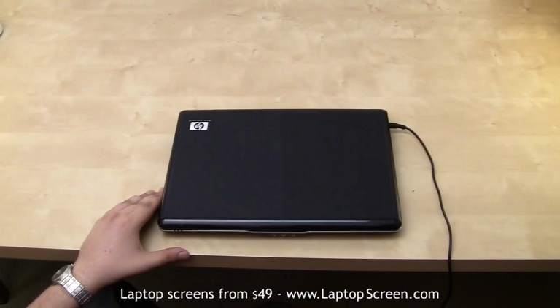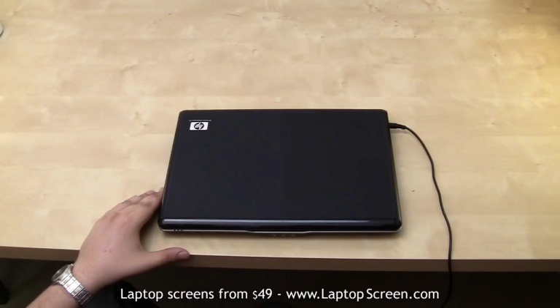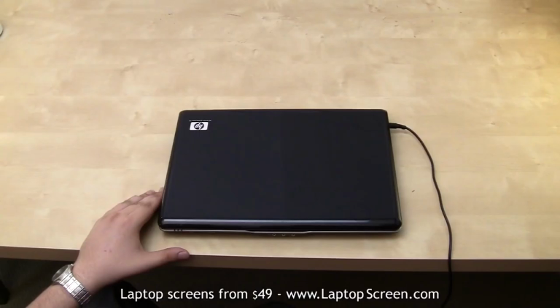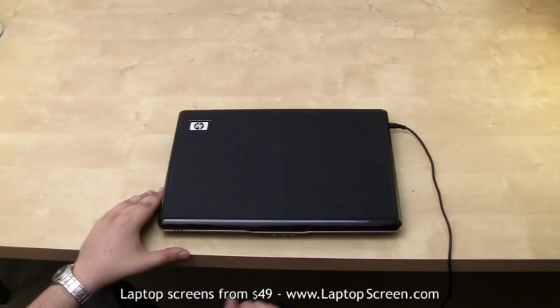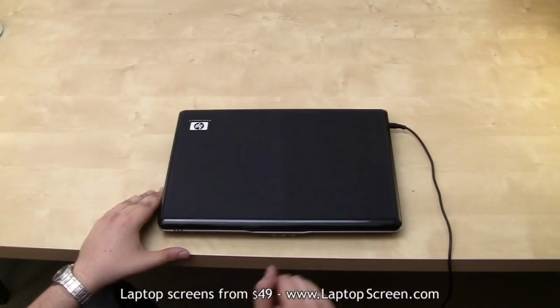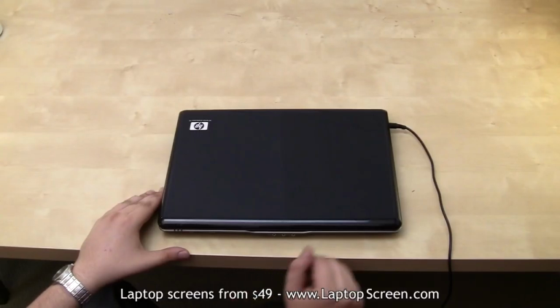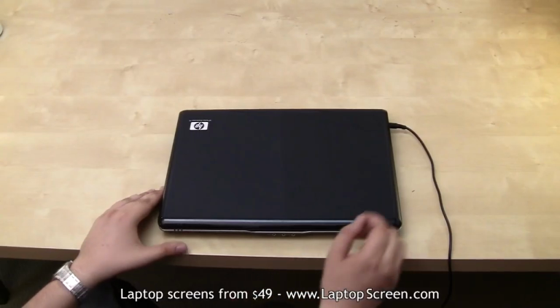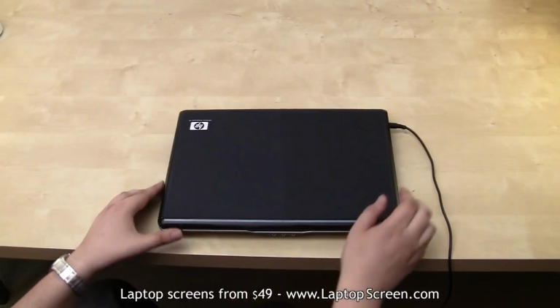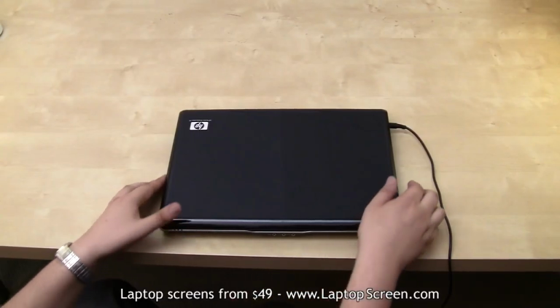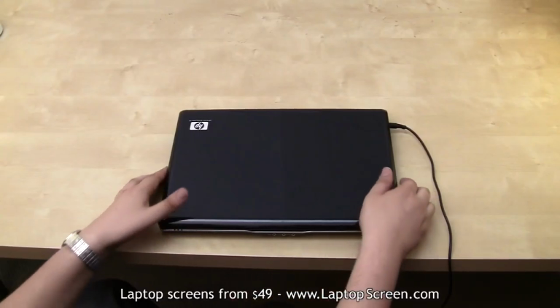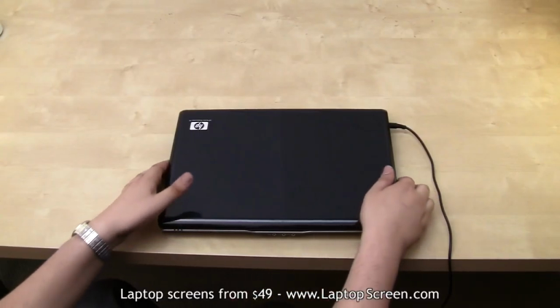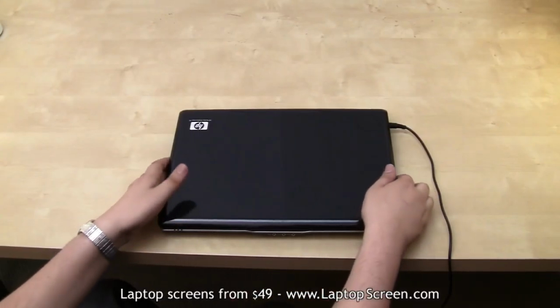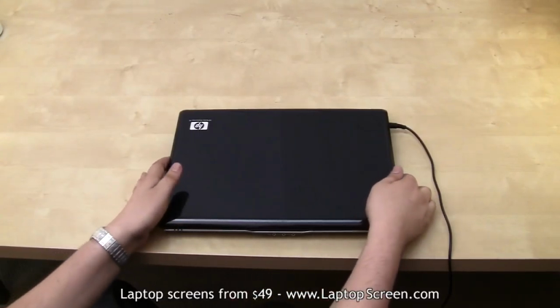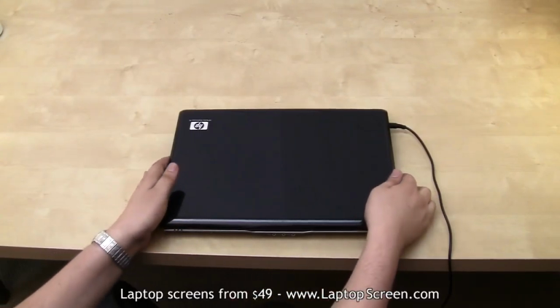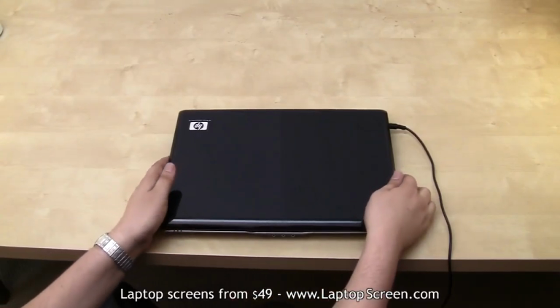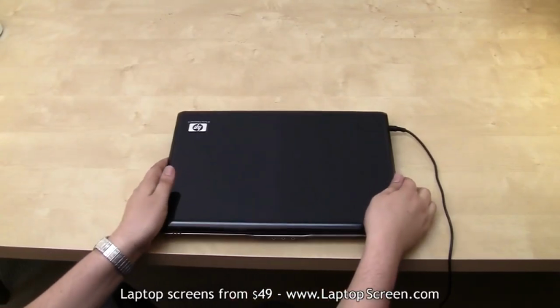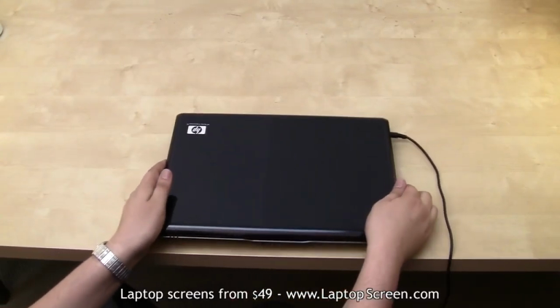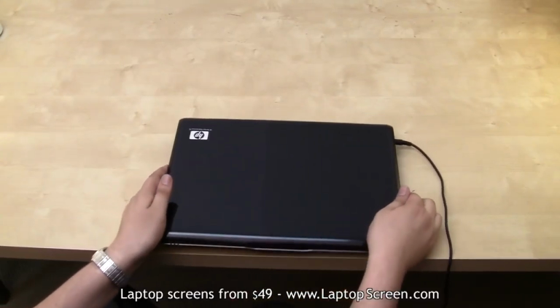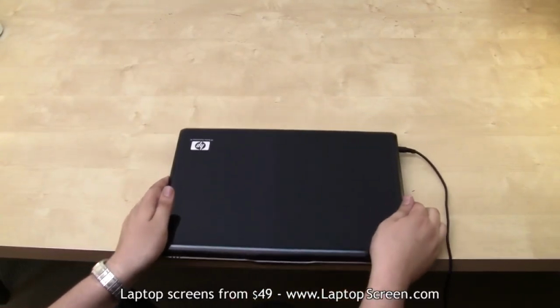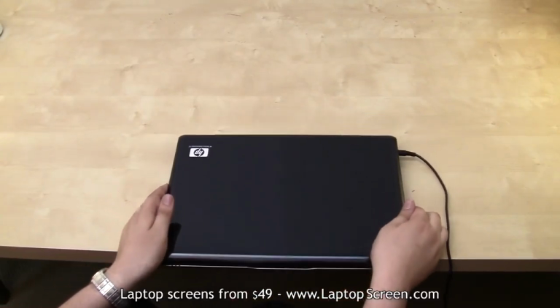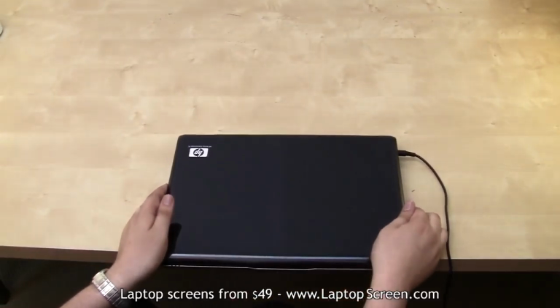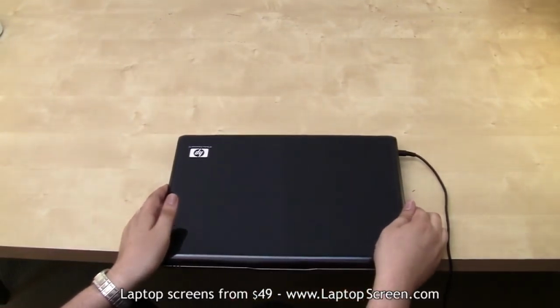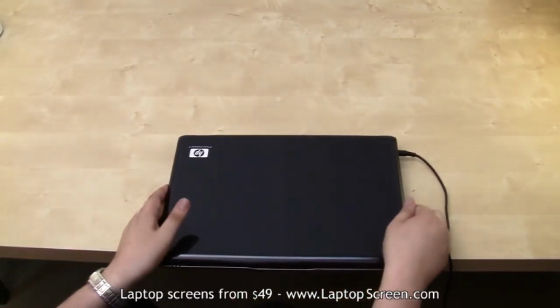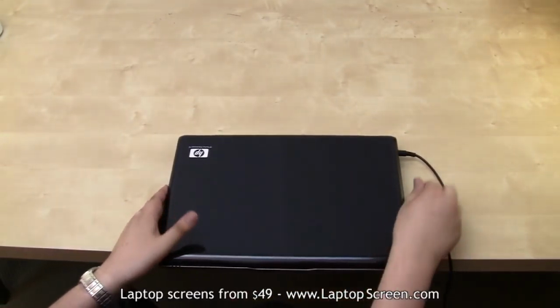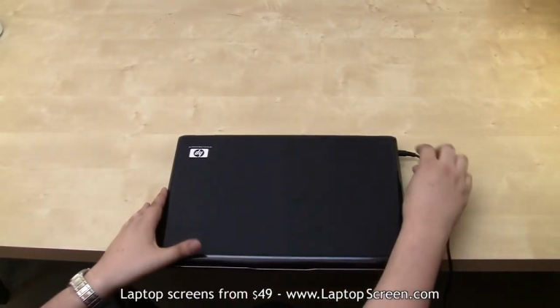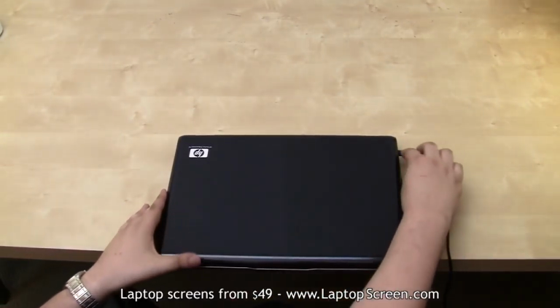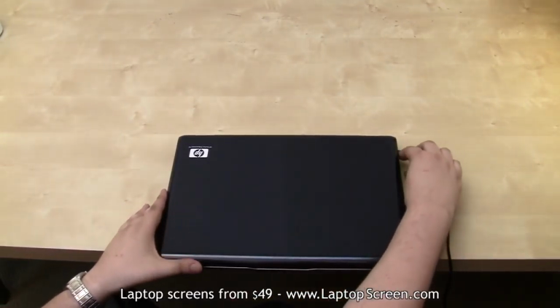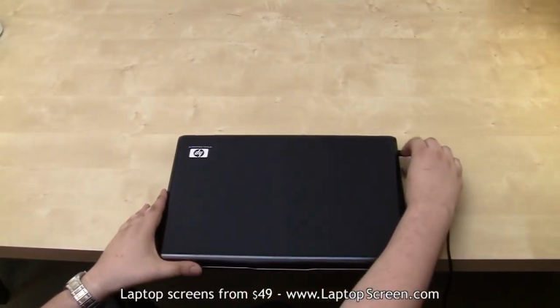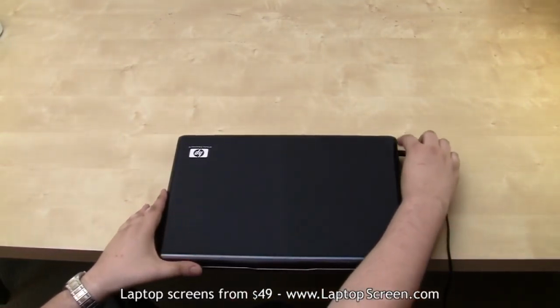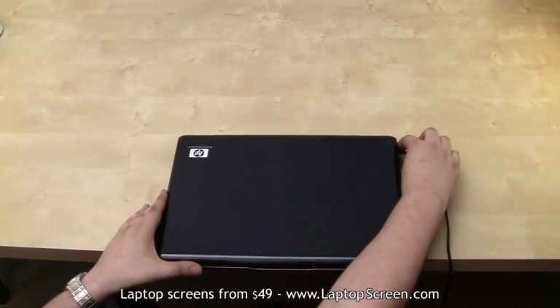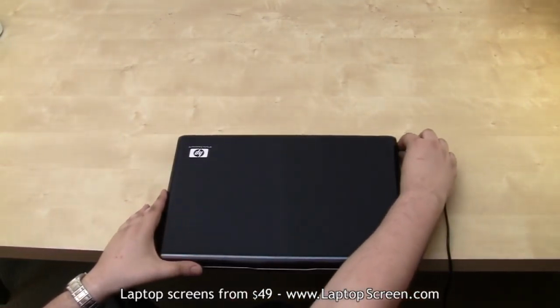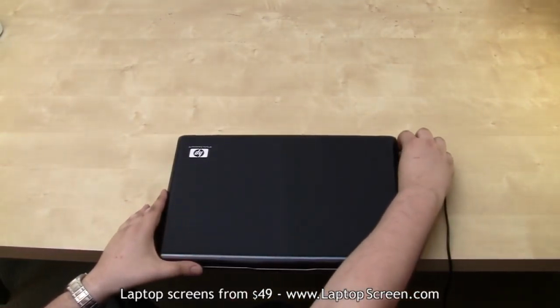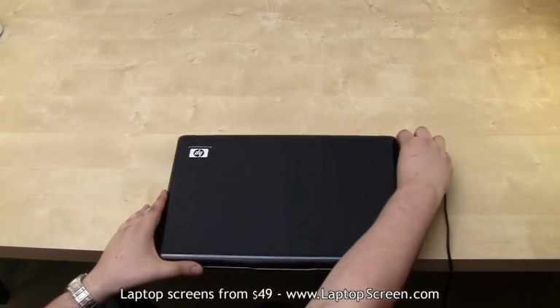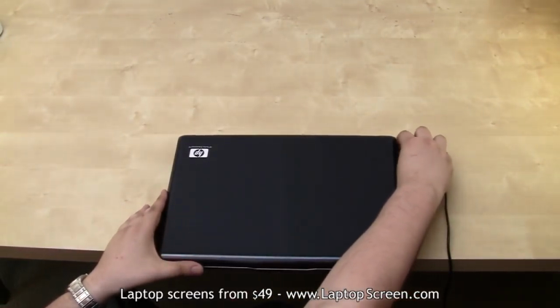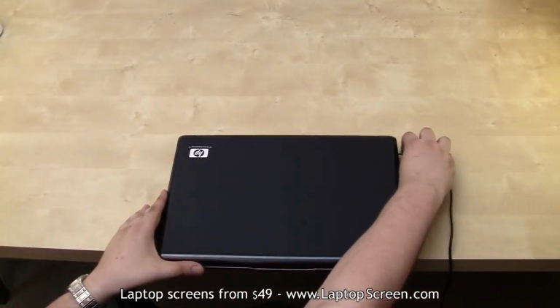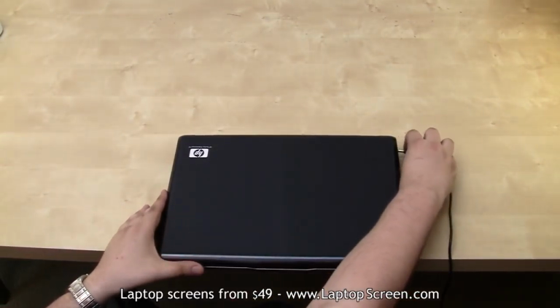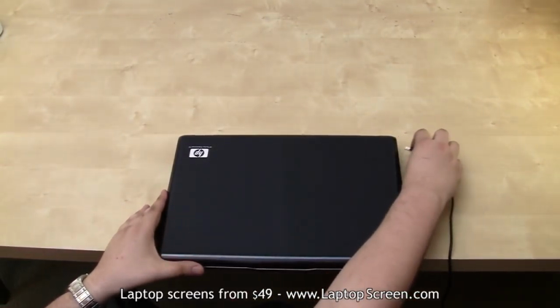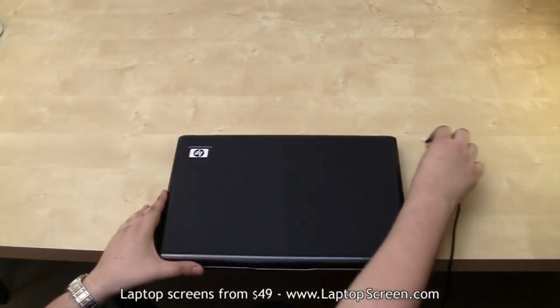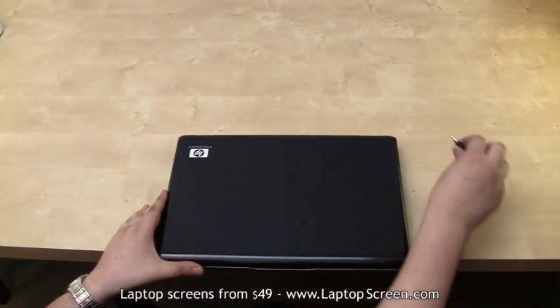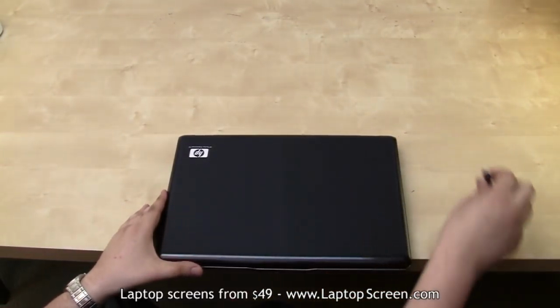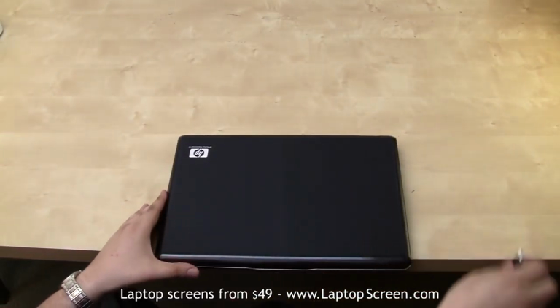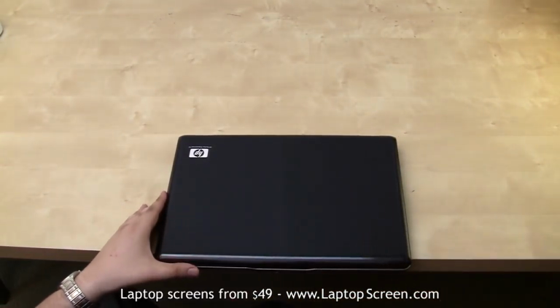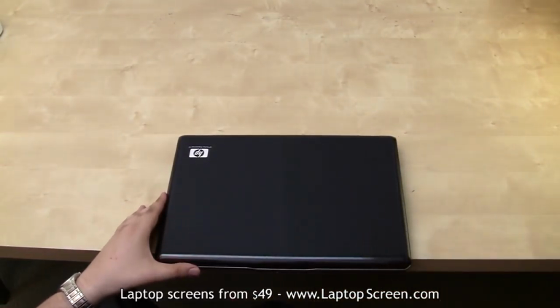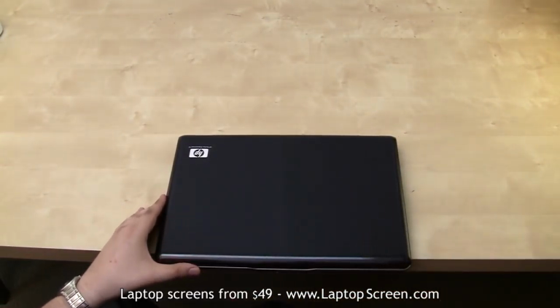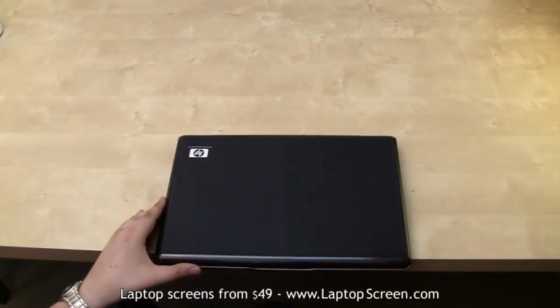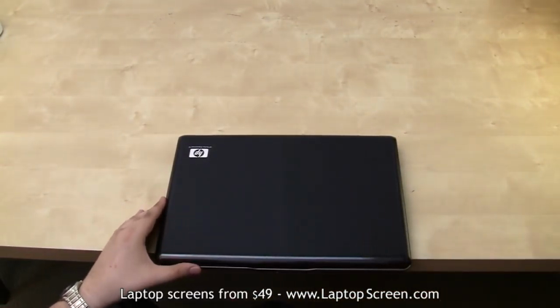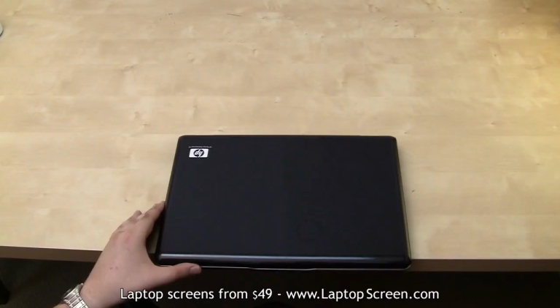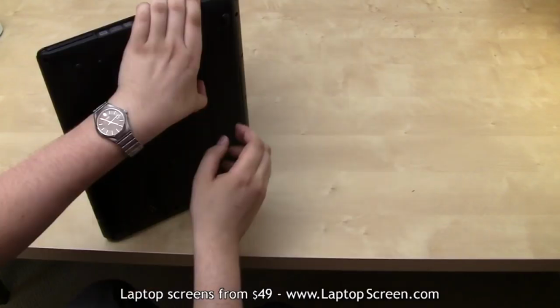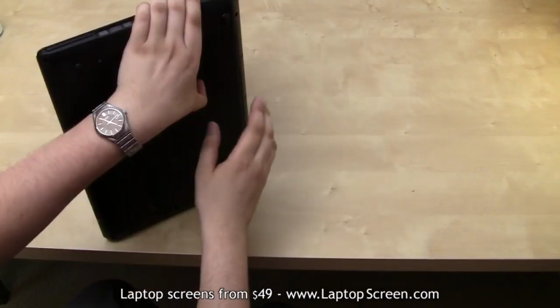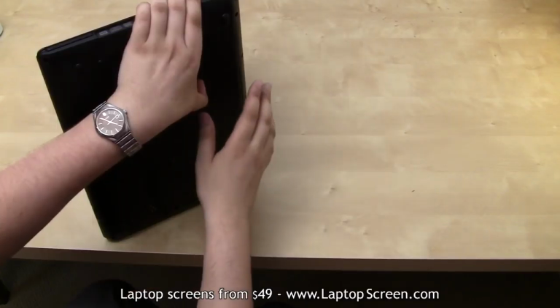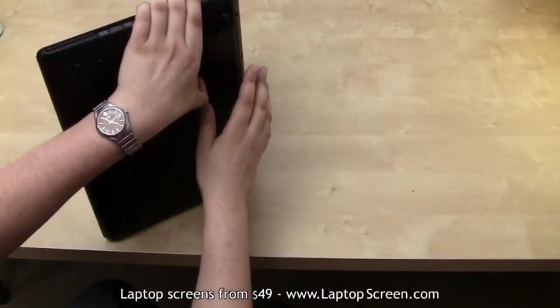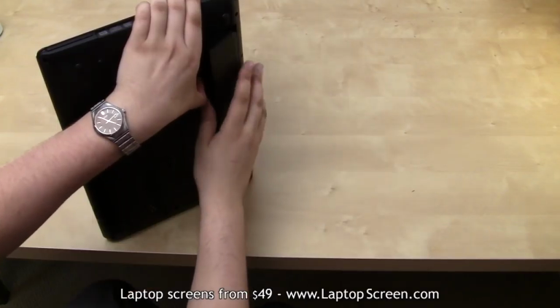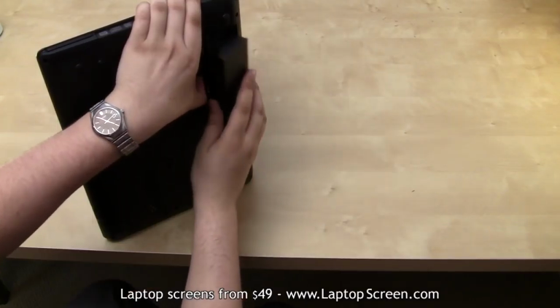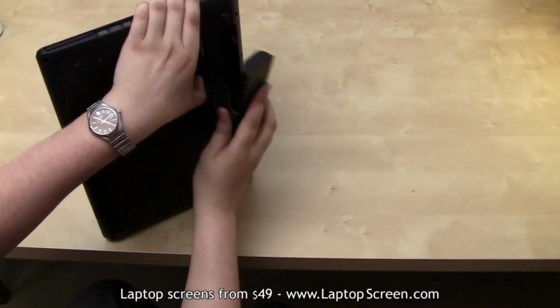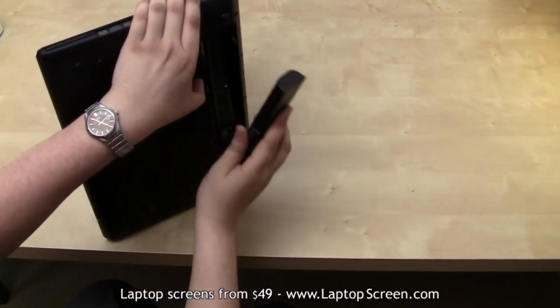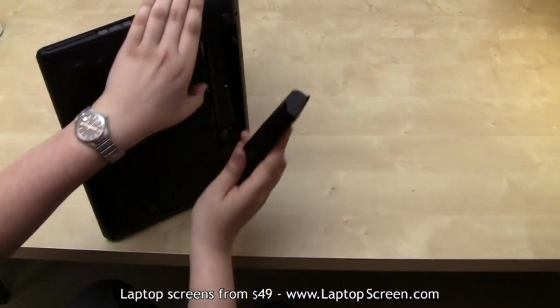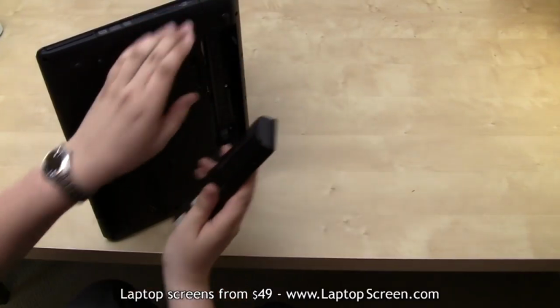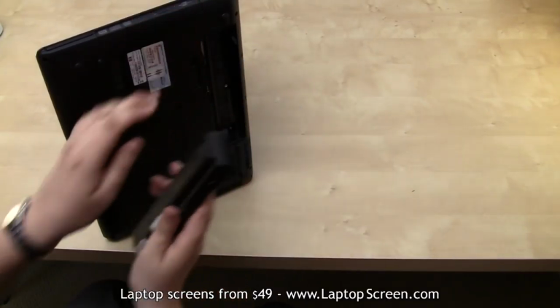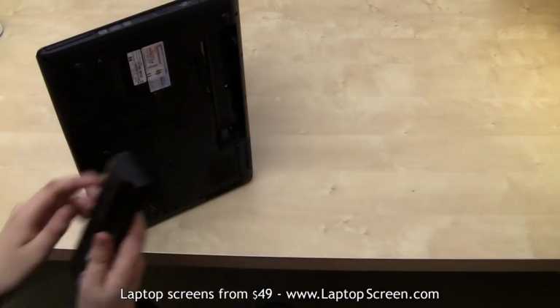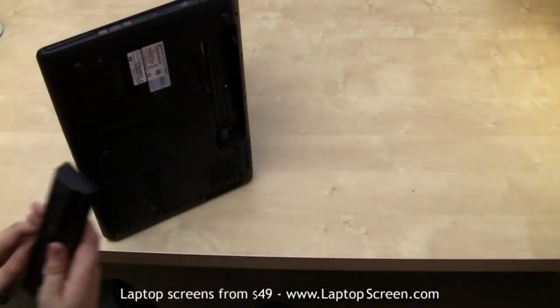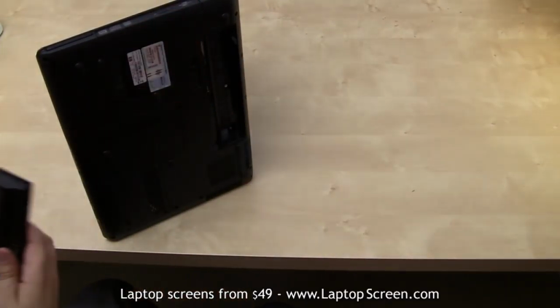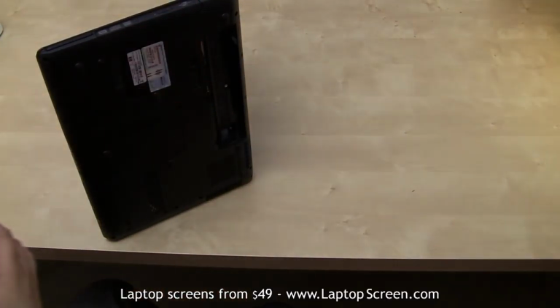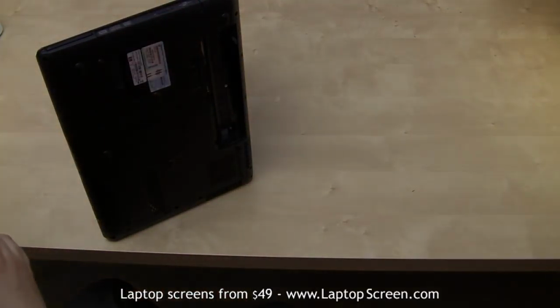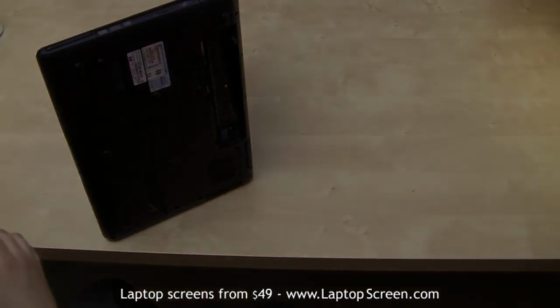The first step when replacing an LCD panel is to make sure the laptop is not plugged in and to remove the battery.